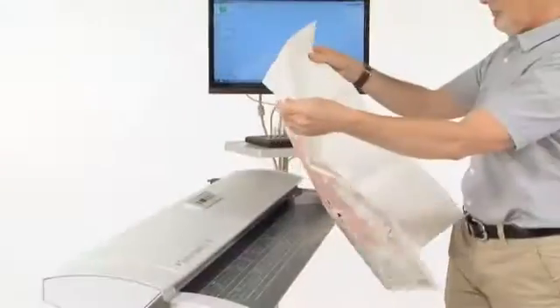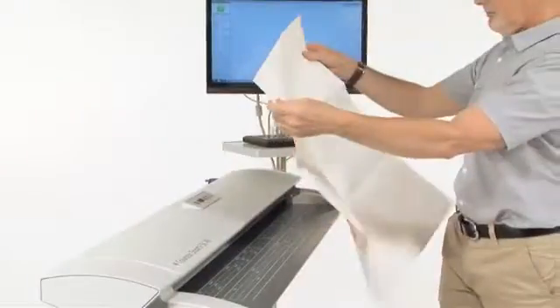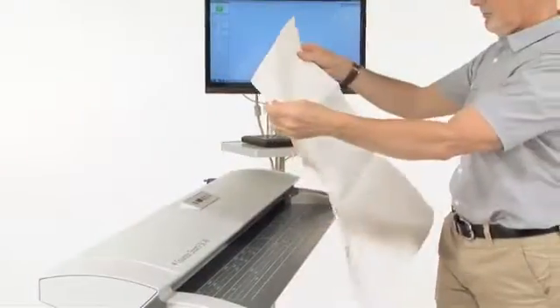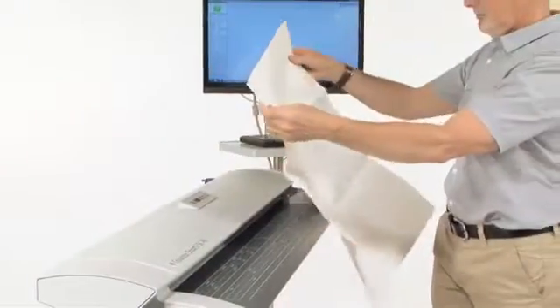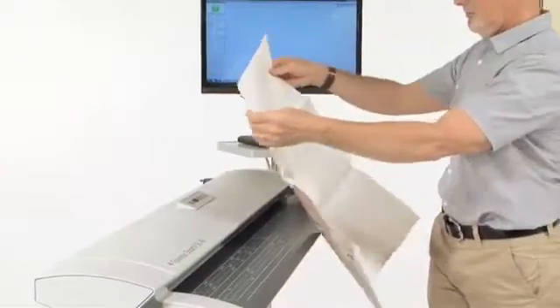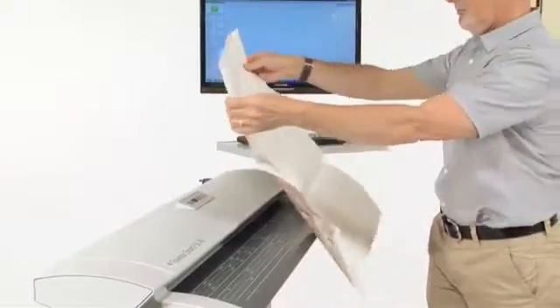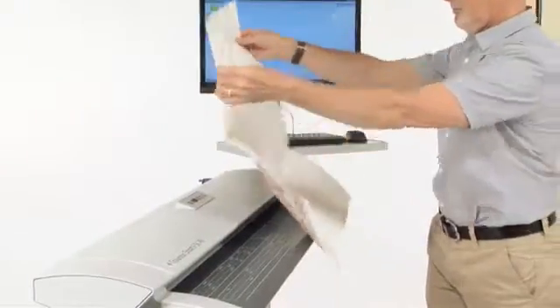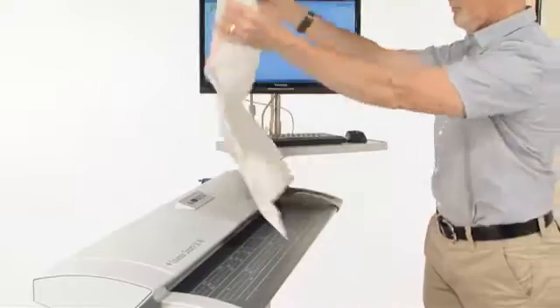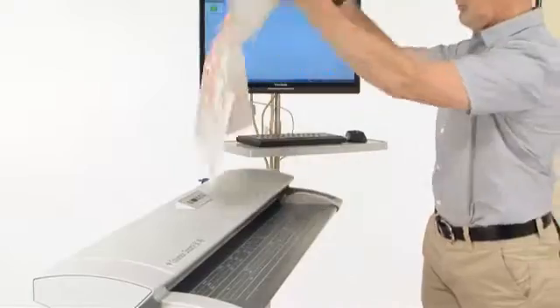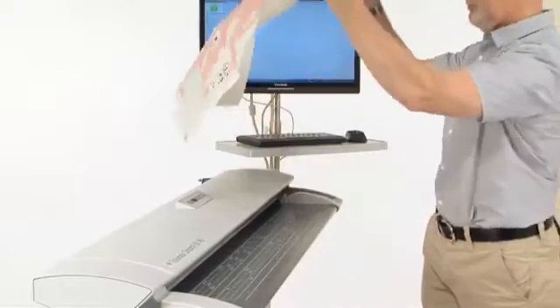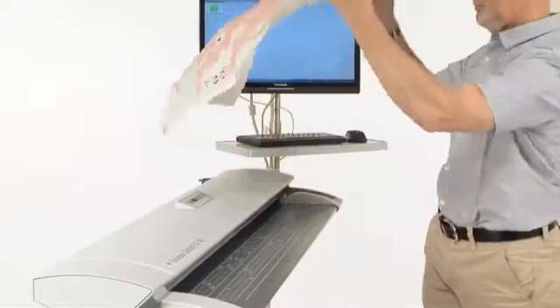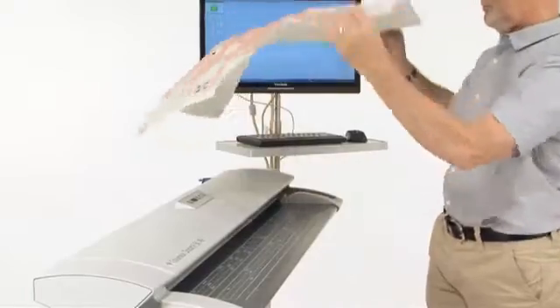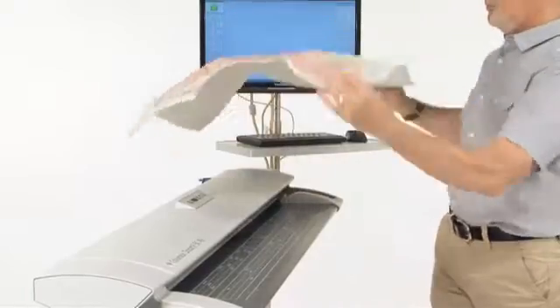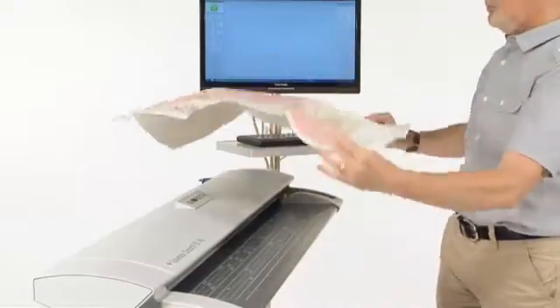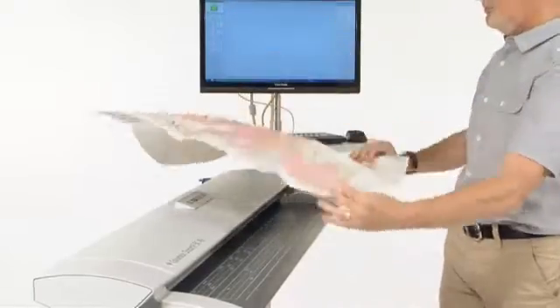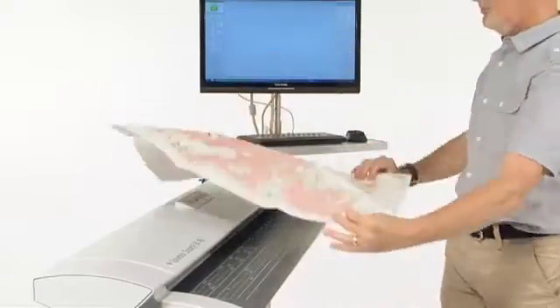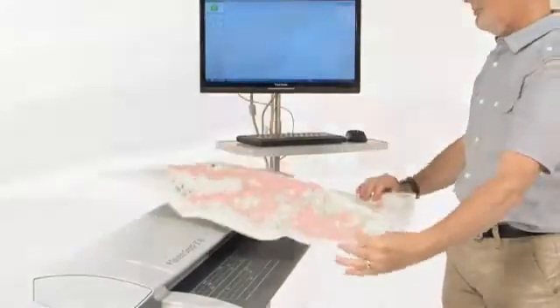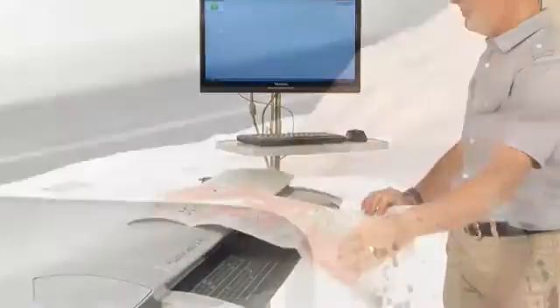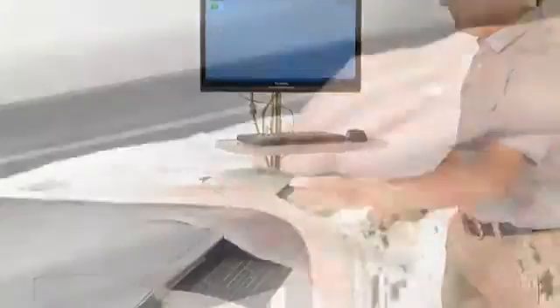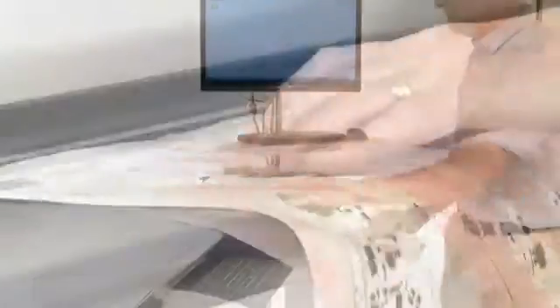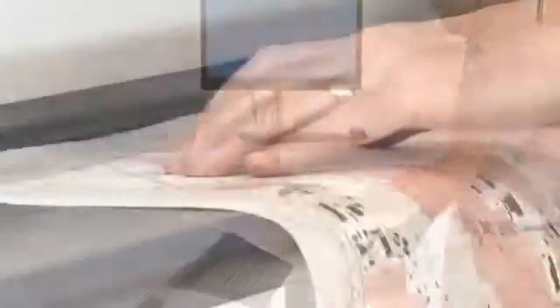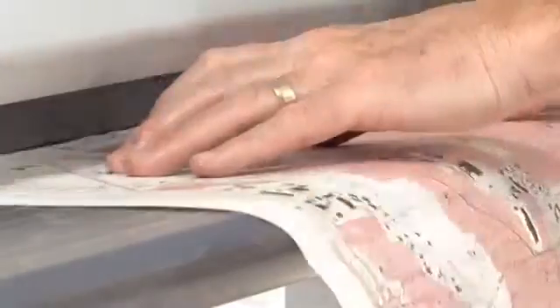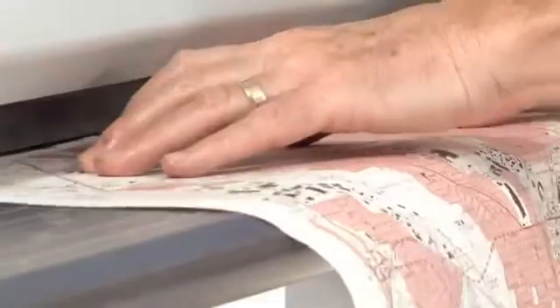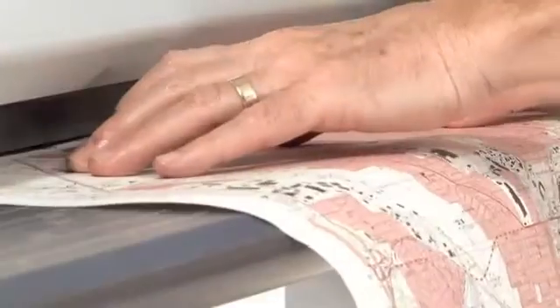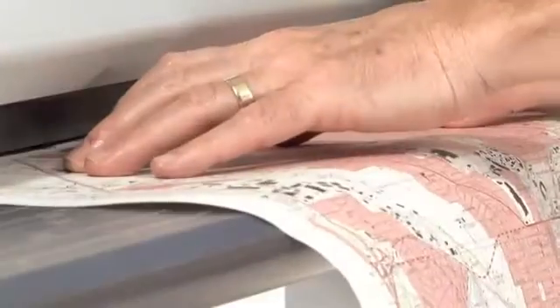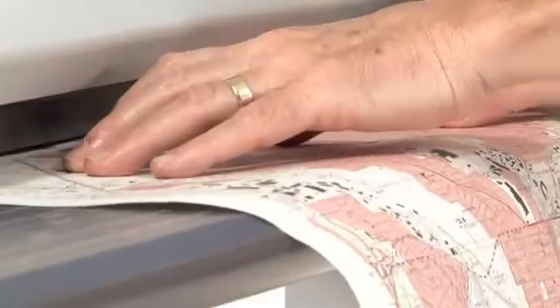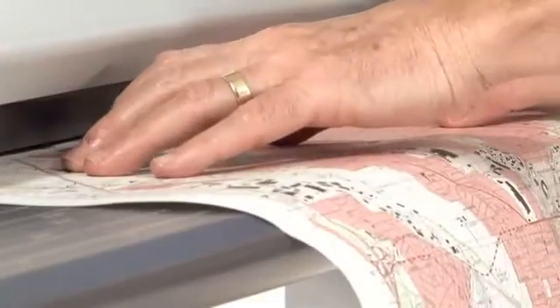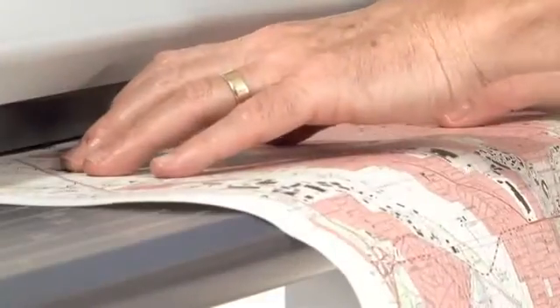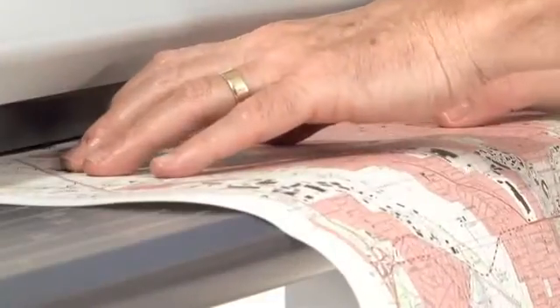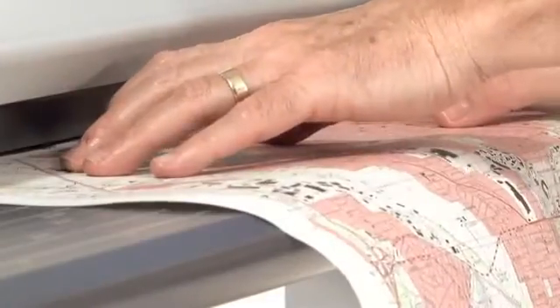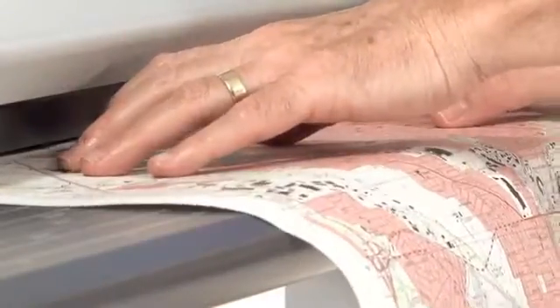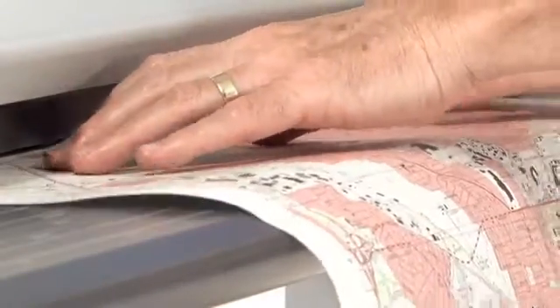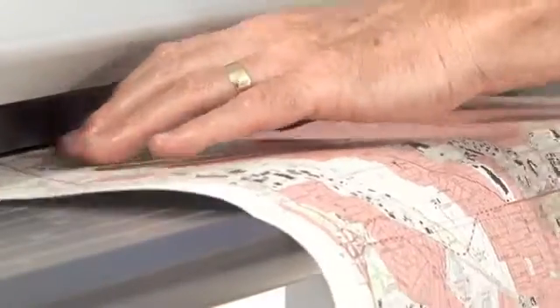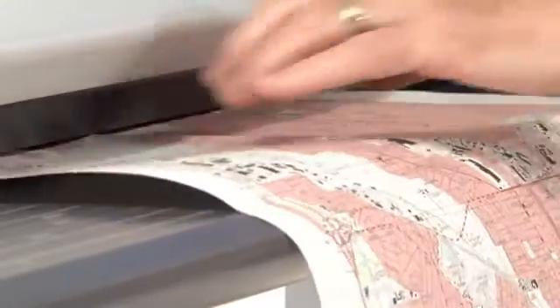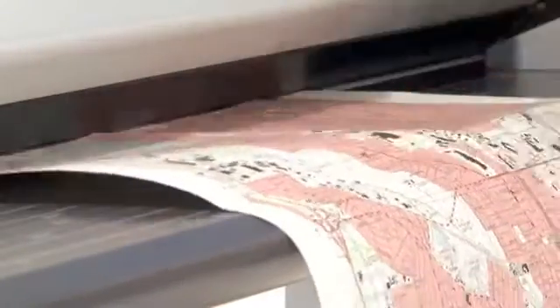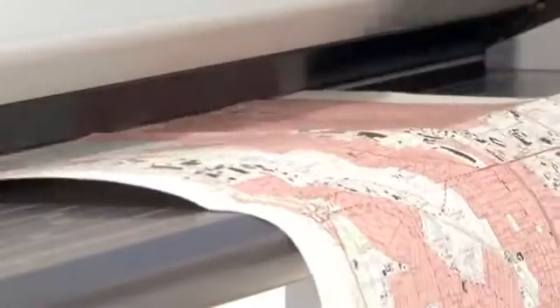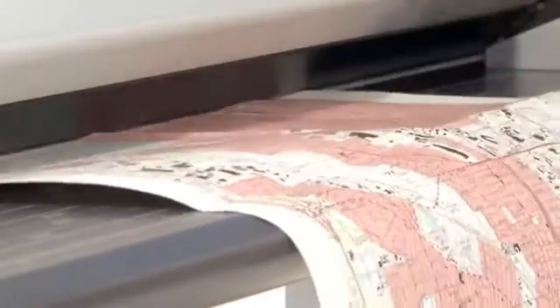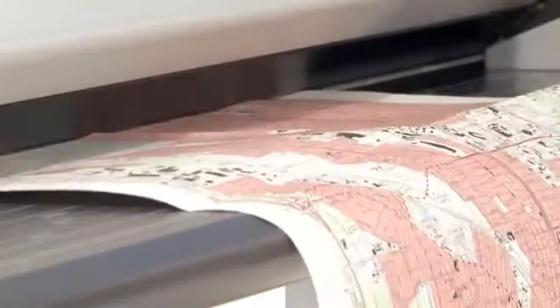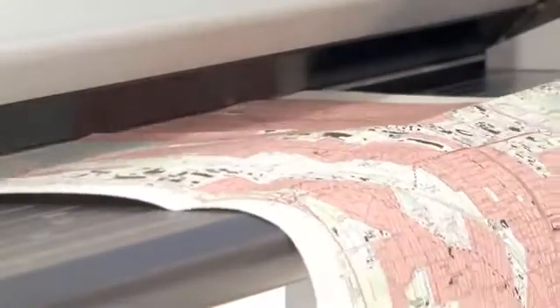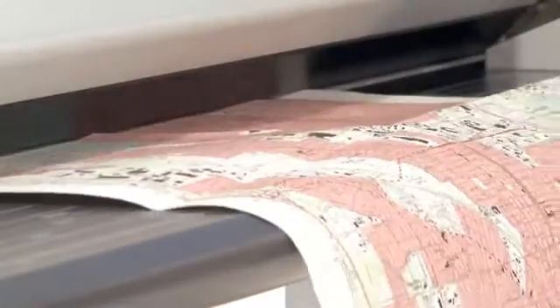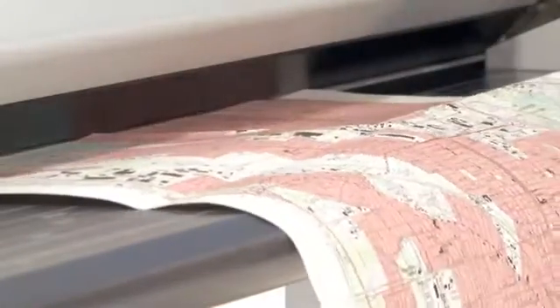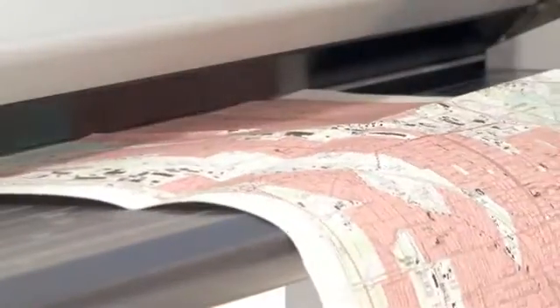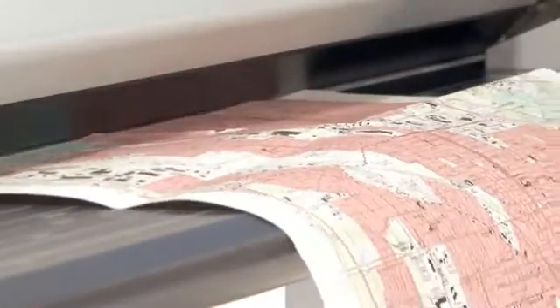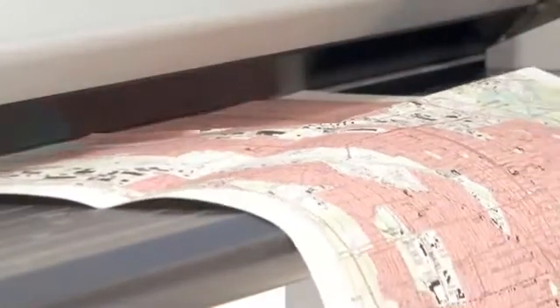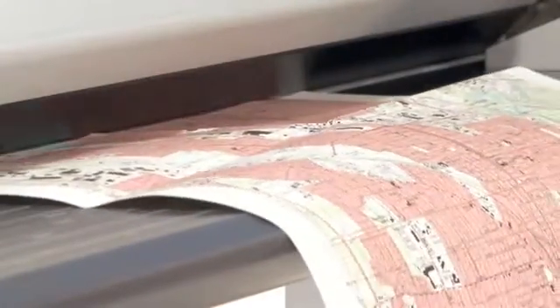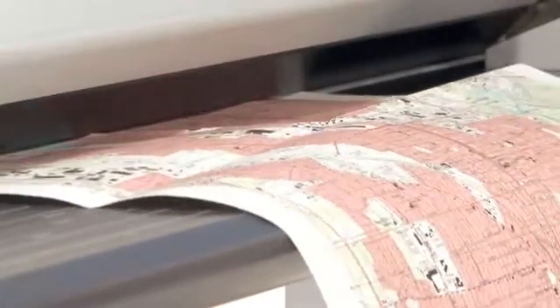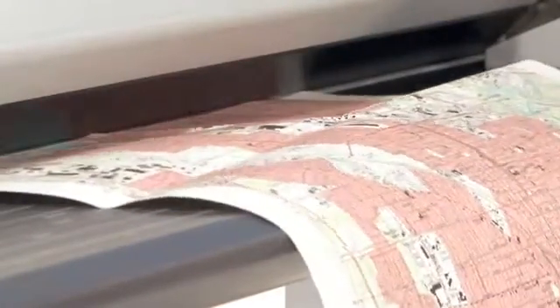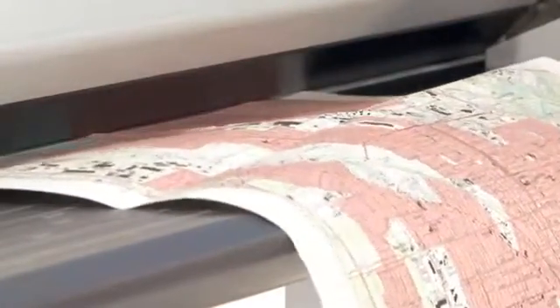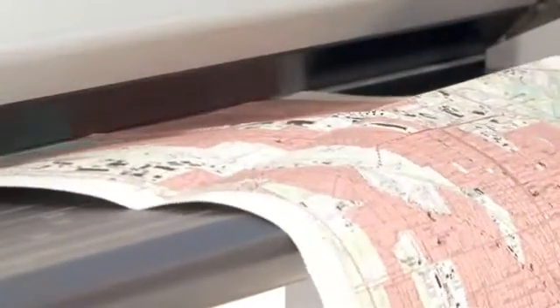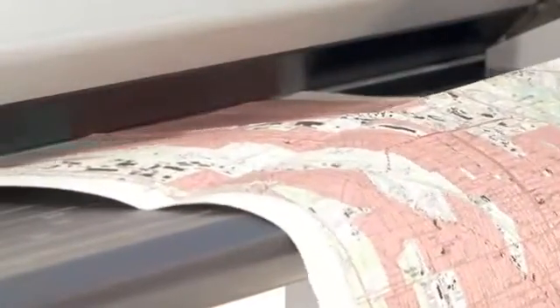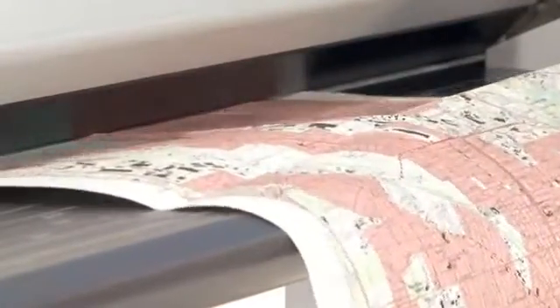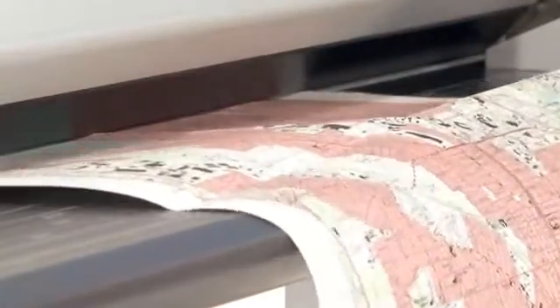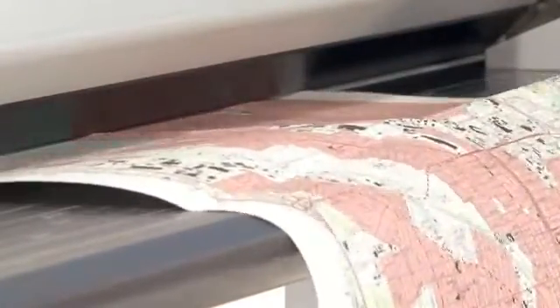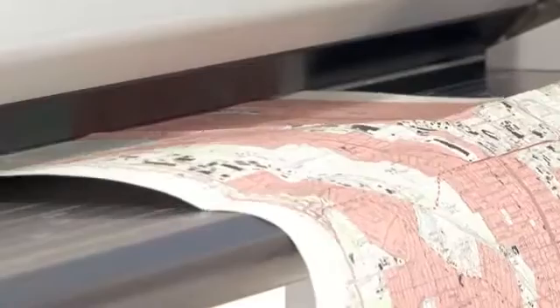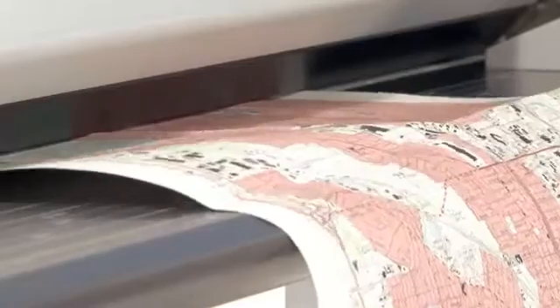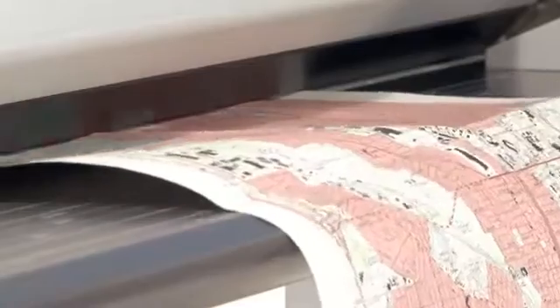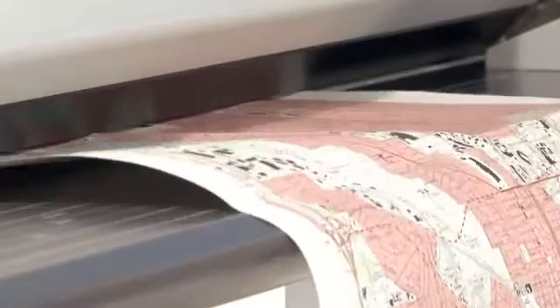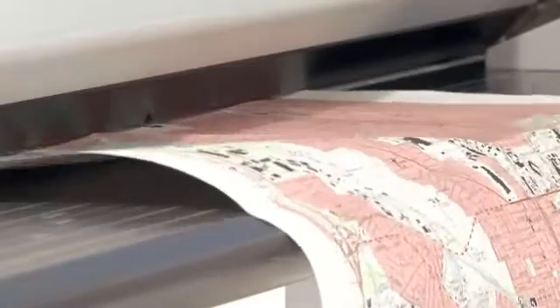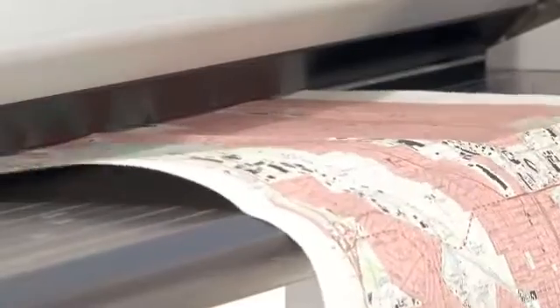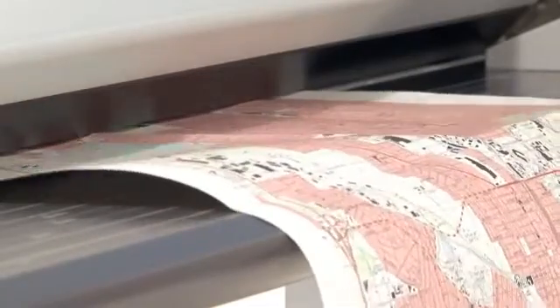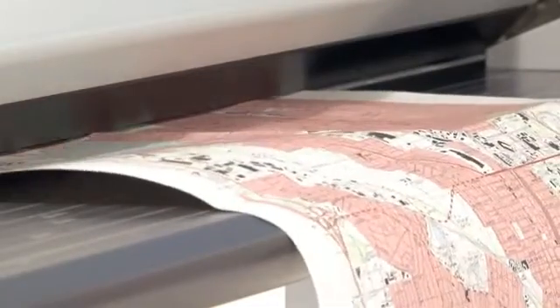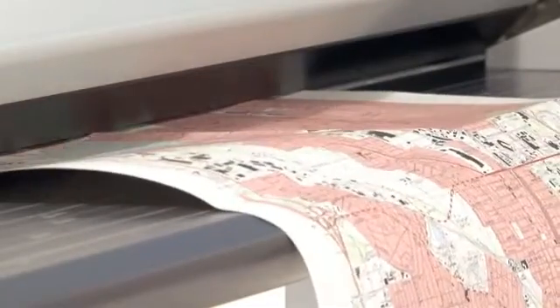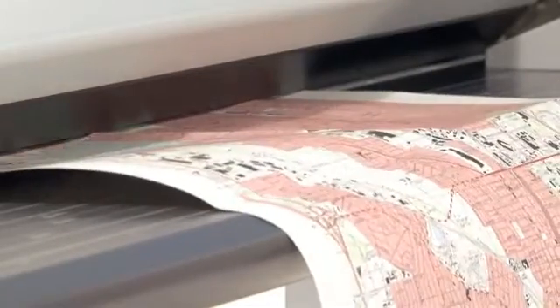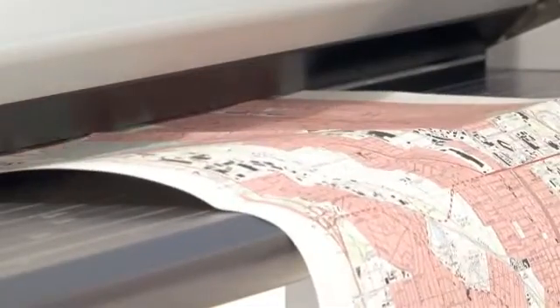Even if your document is folded, creased or crumpled, with the SC Series Scanner, the image quality is always exceptional.